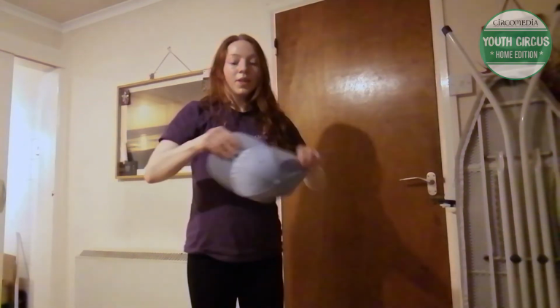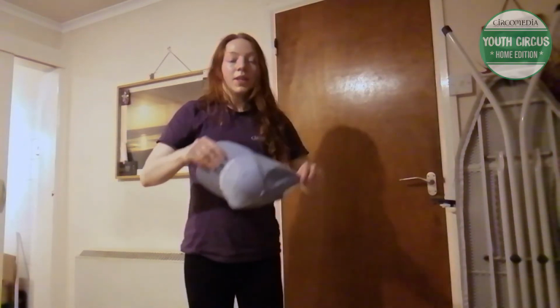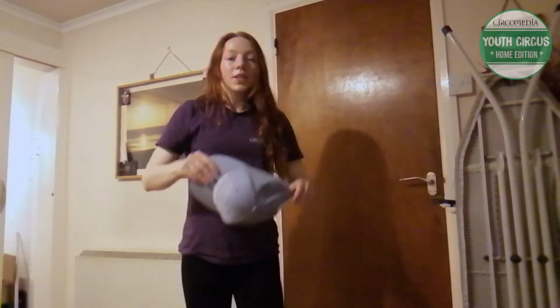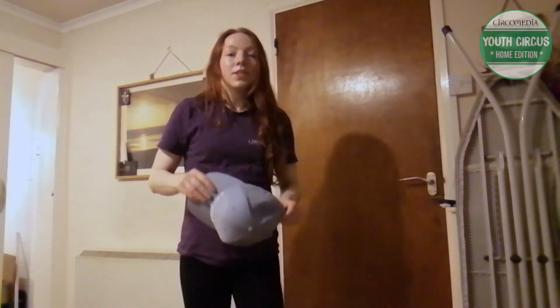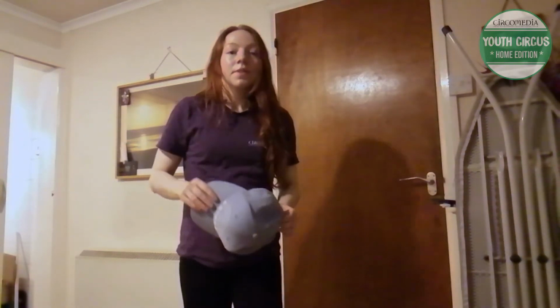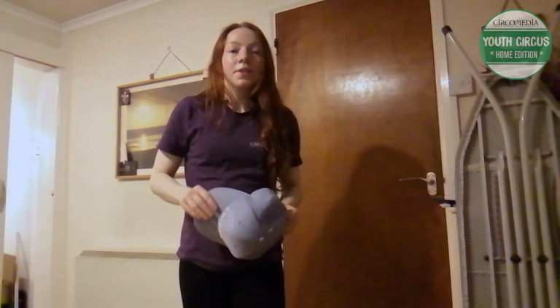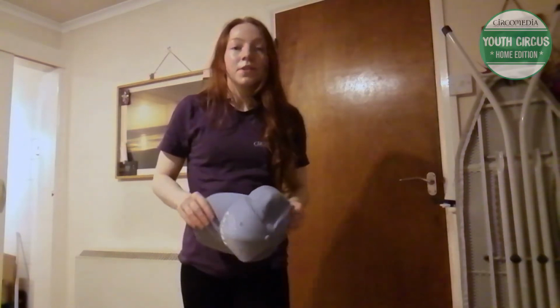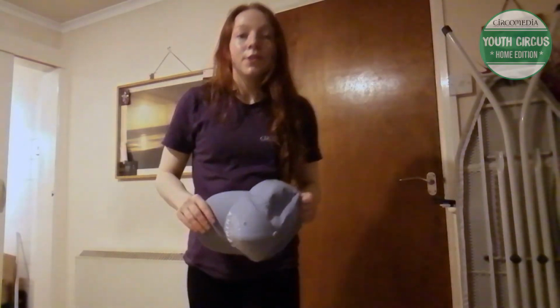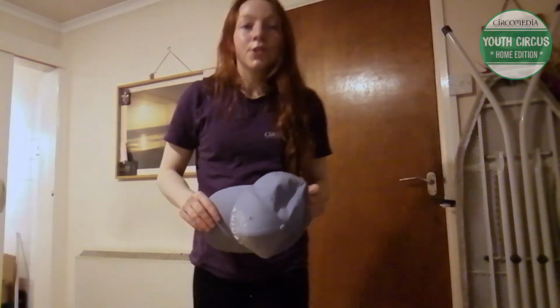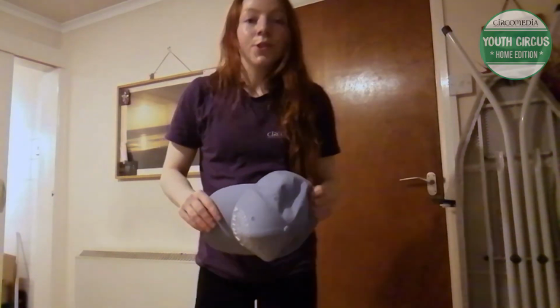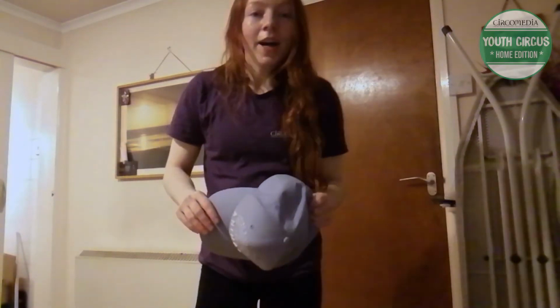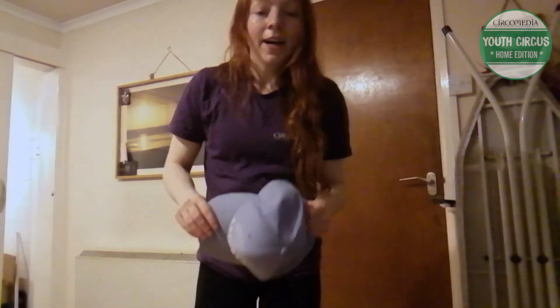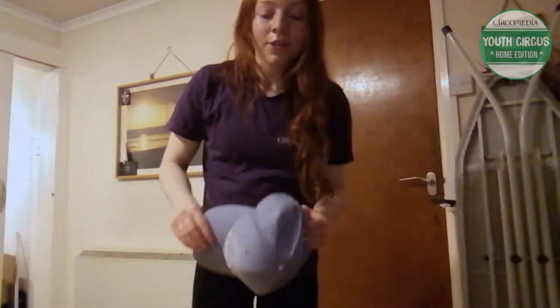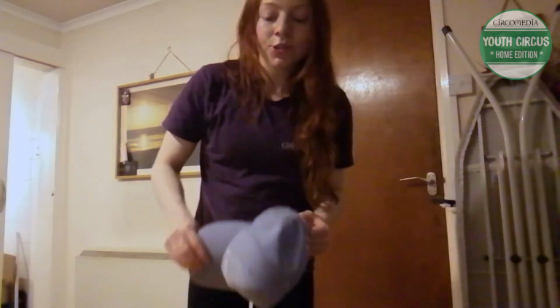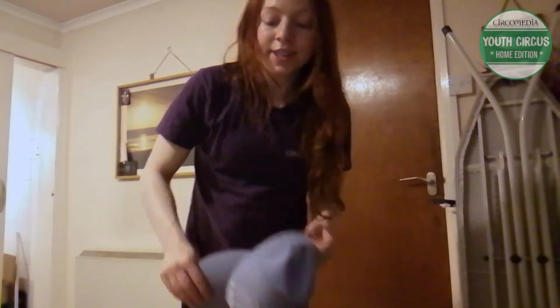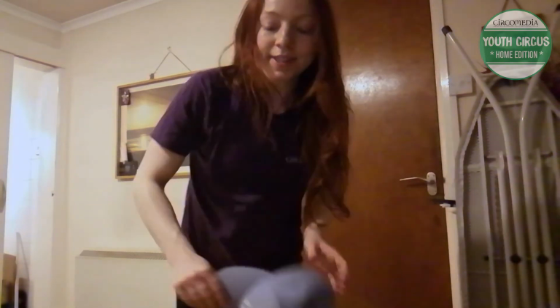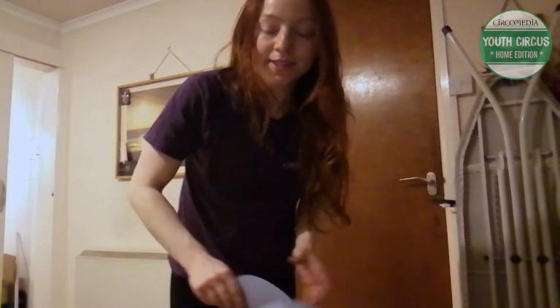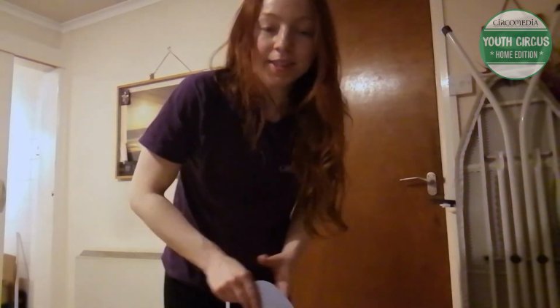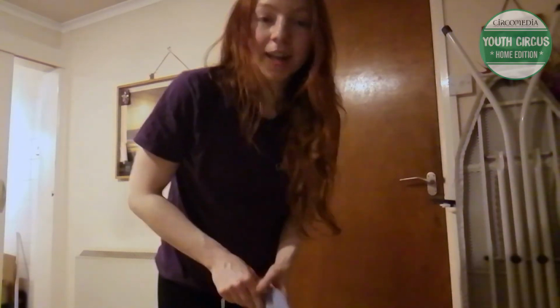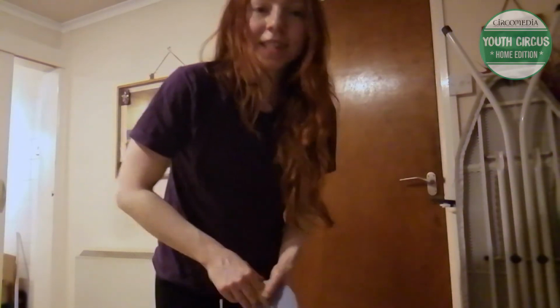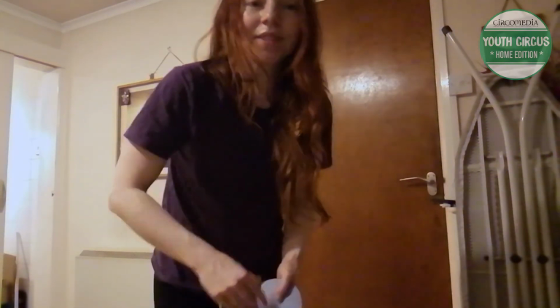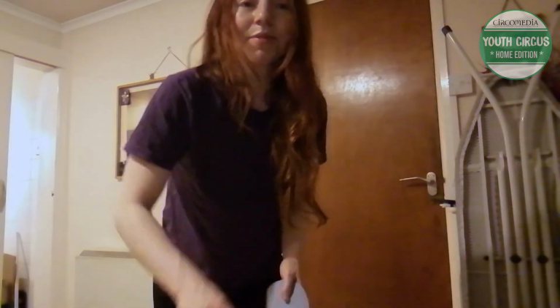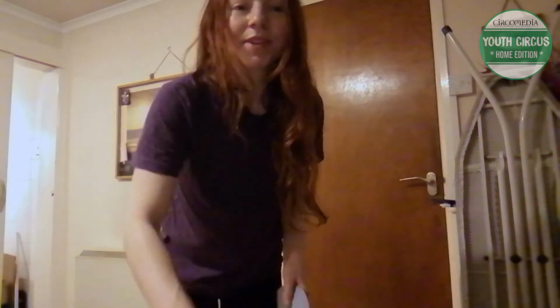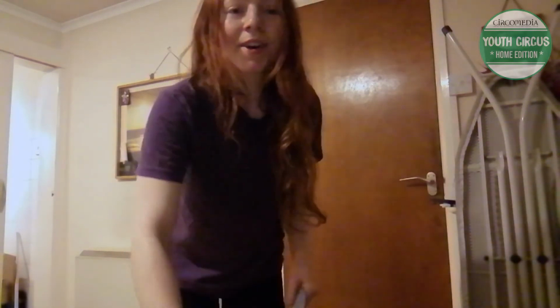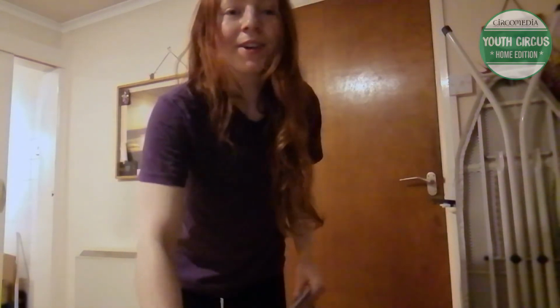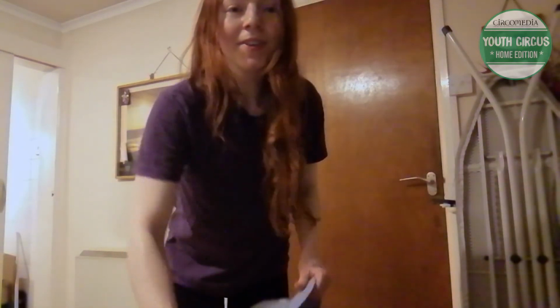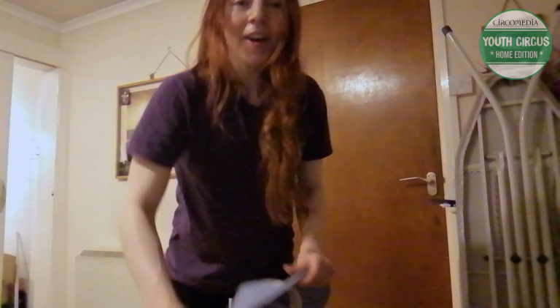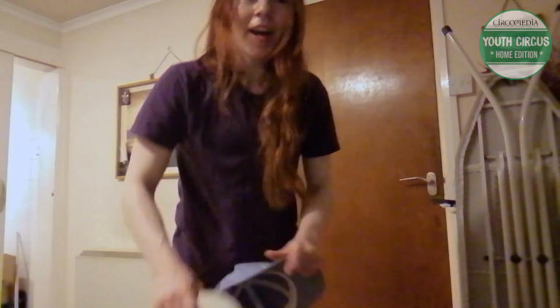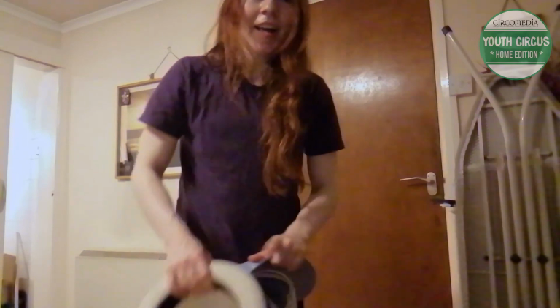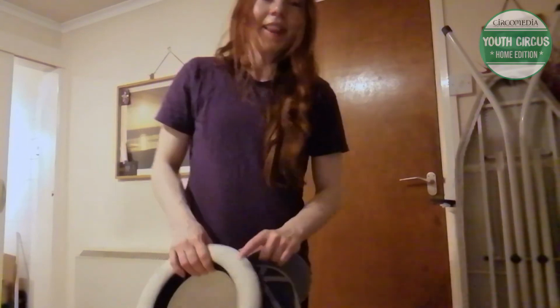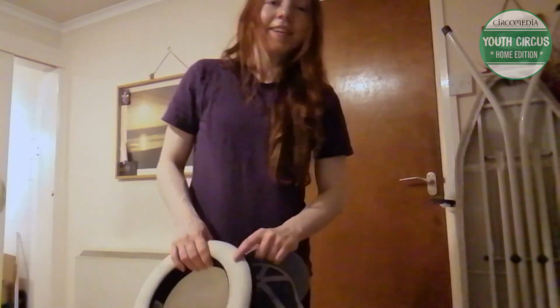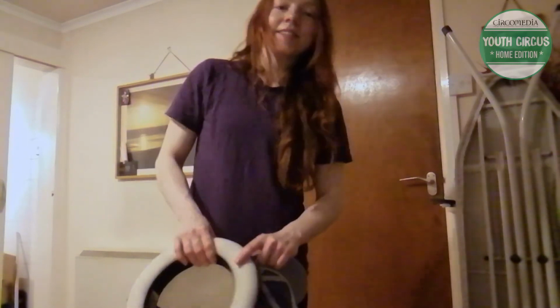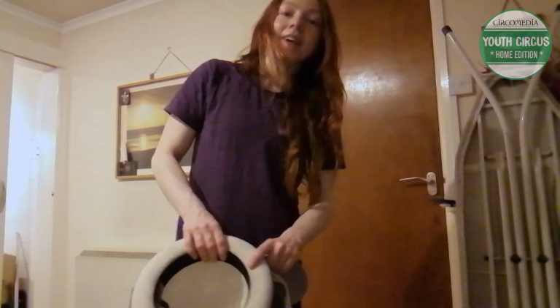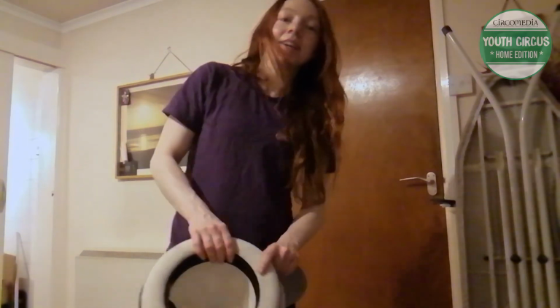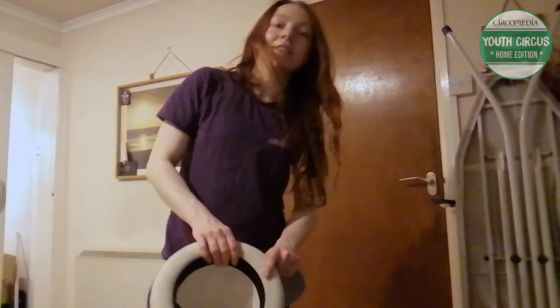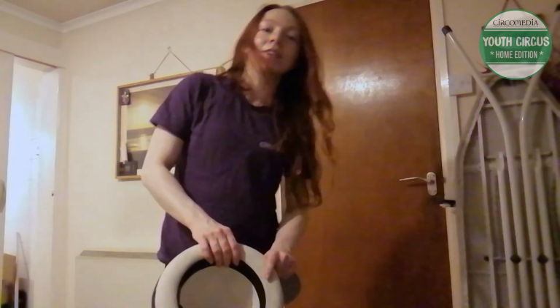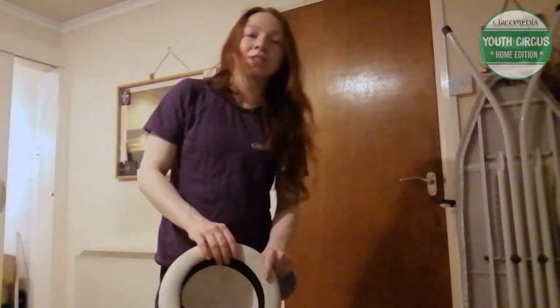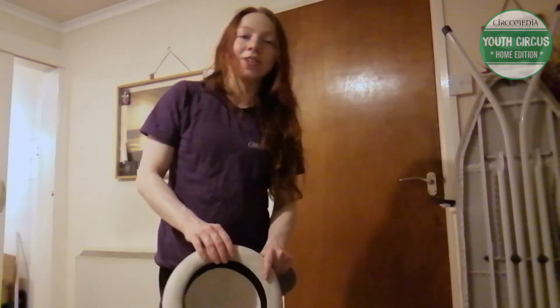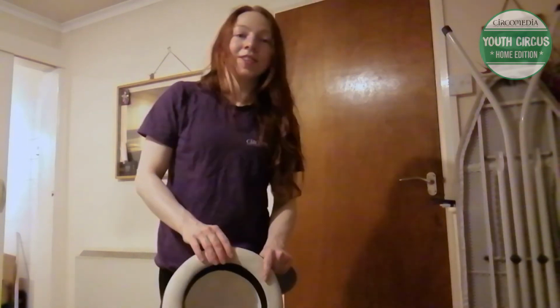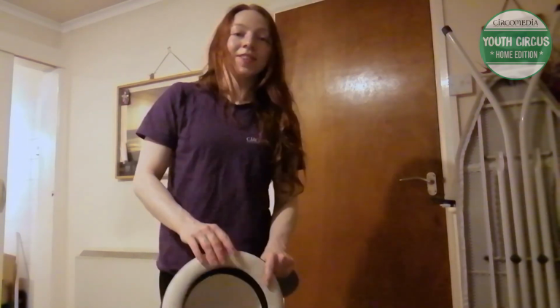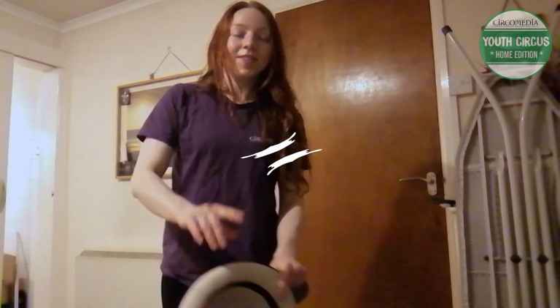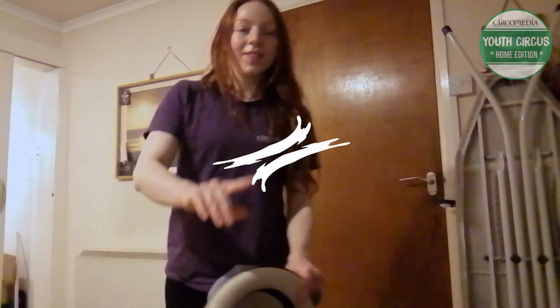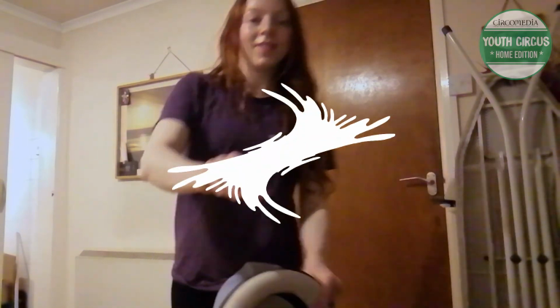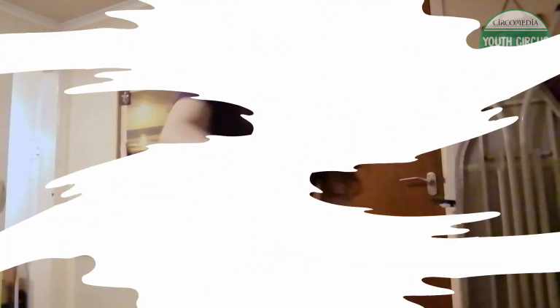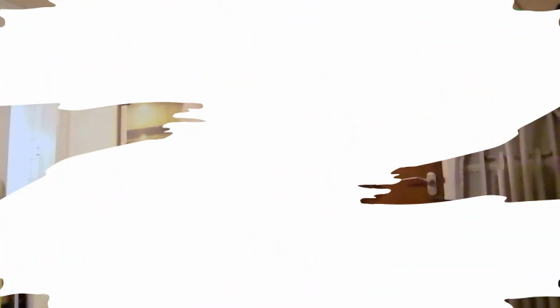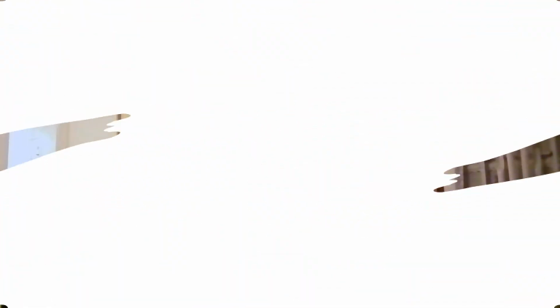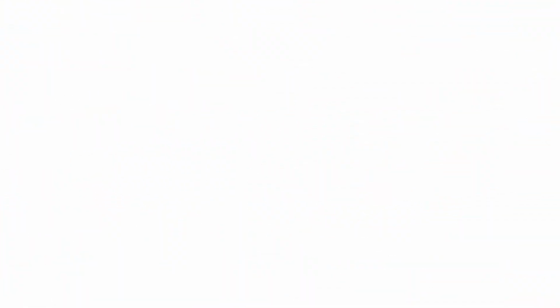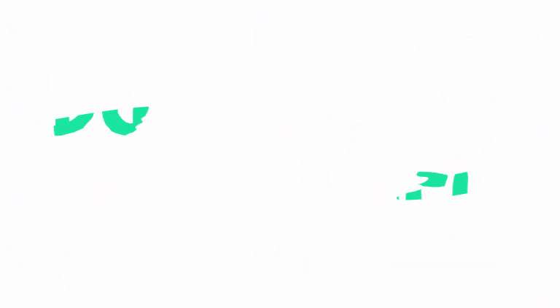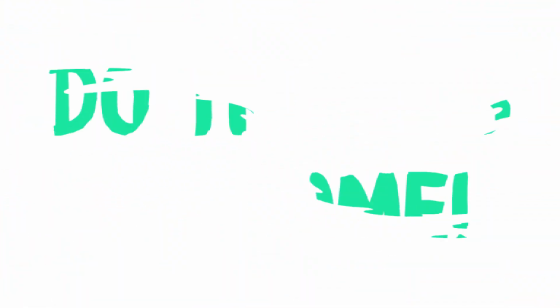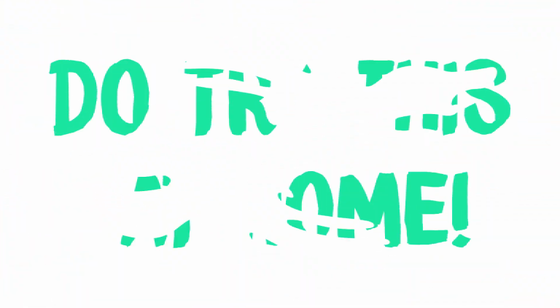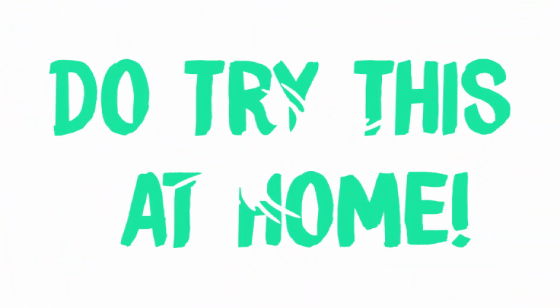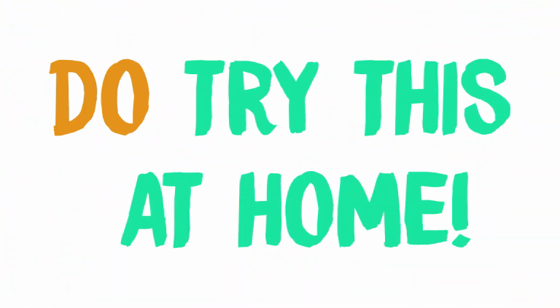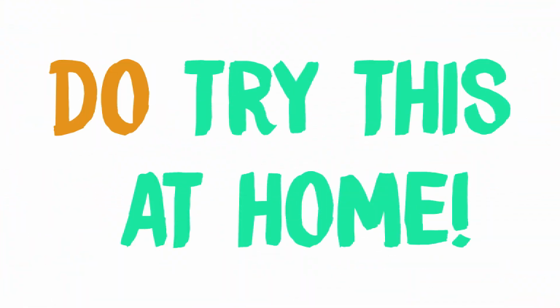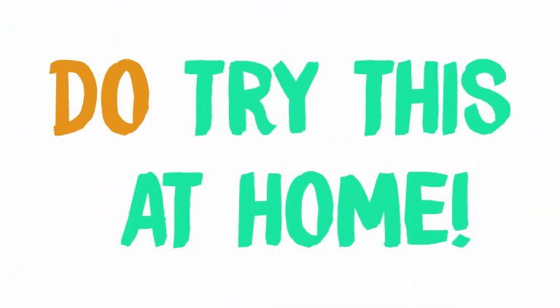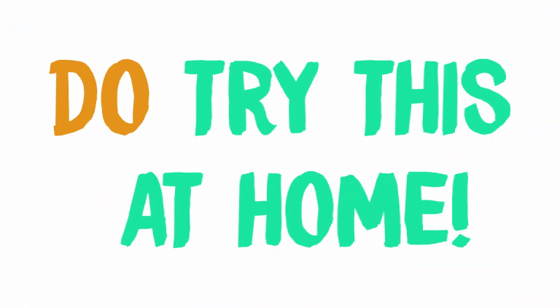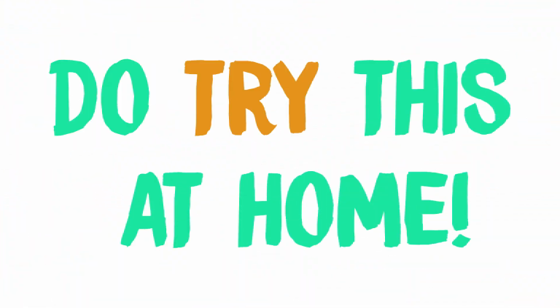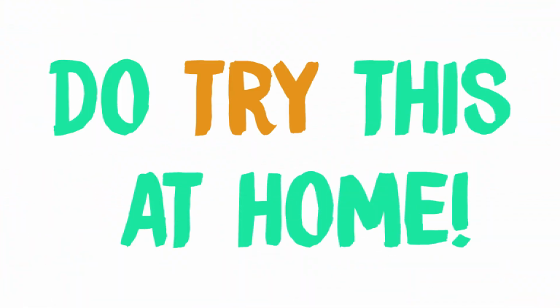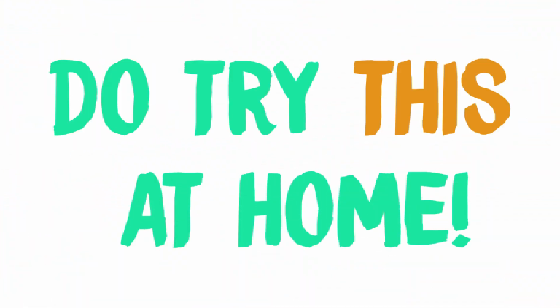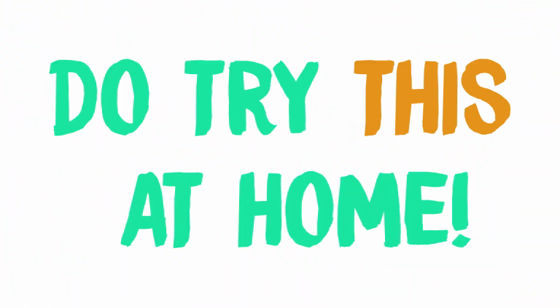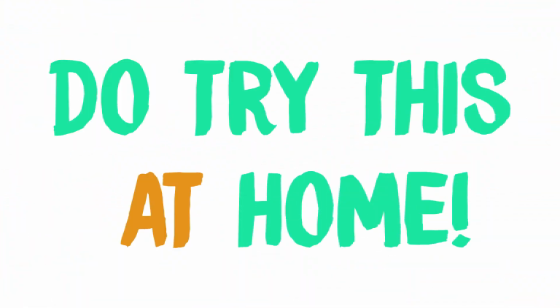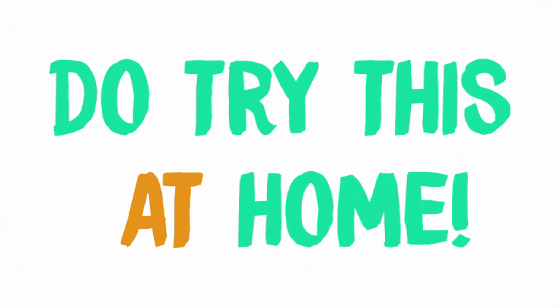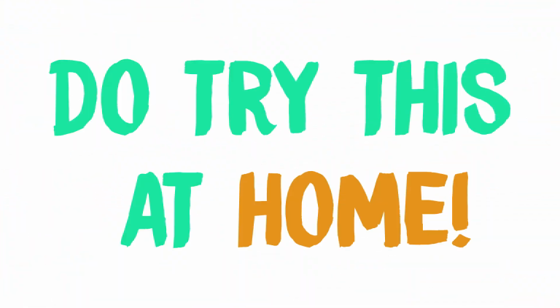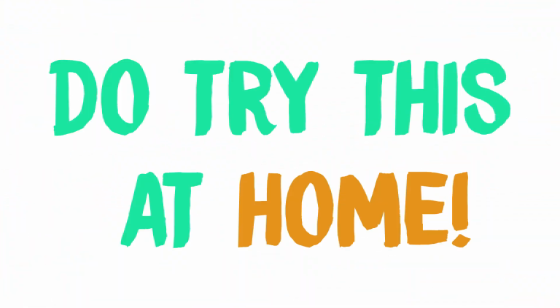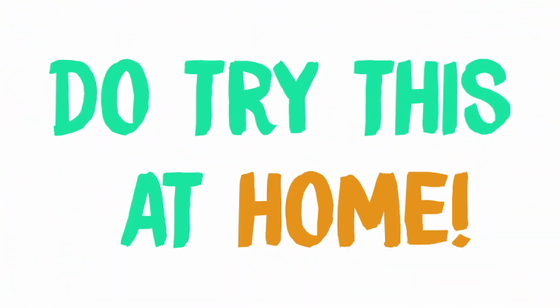So those are your two hat tricks! Give them a go and let us know how you got on. Do try this at home.